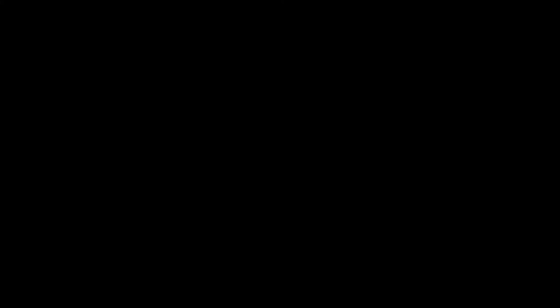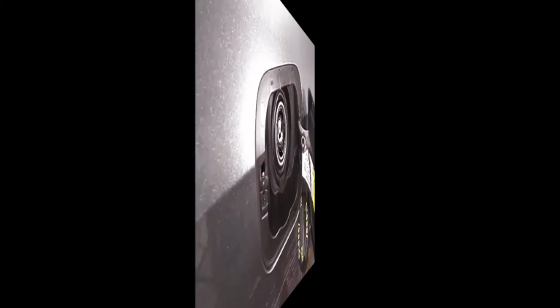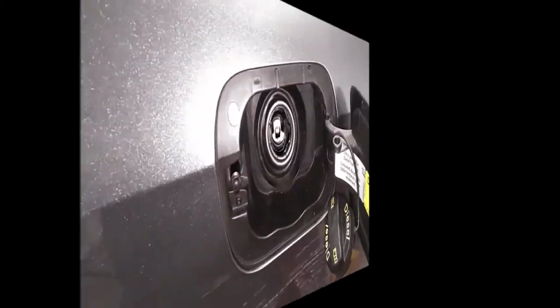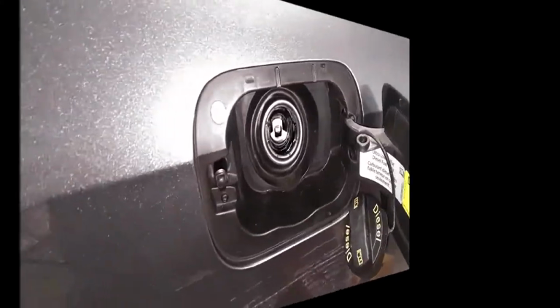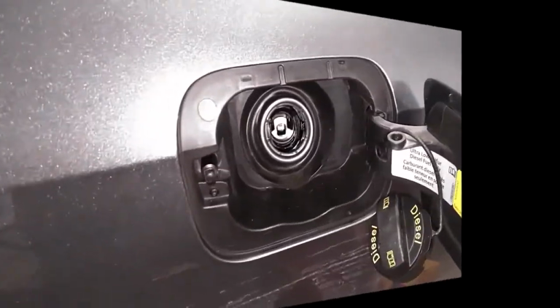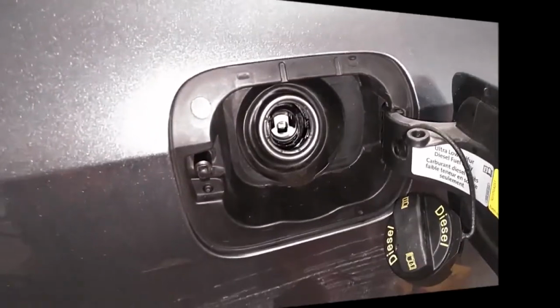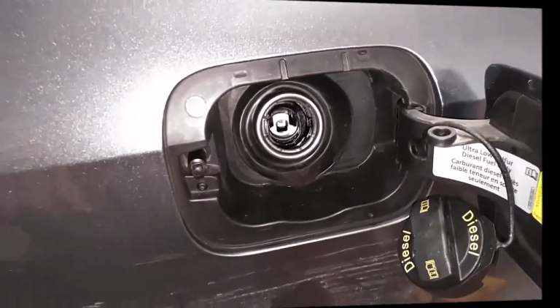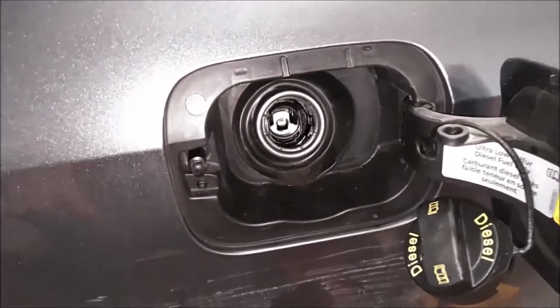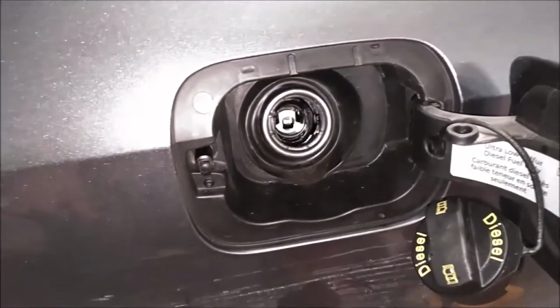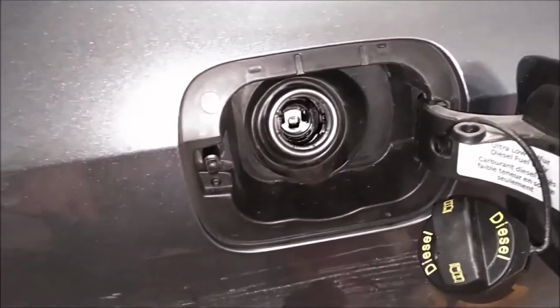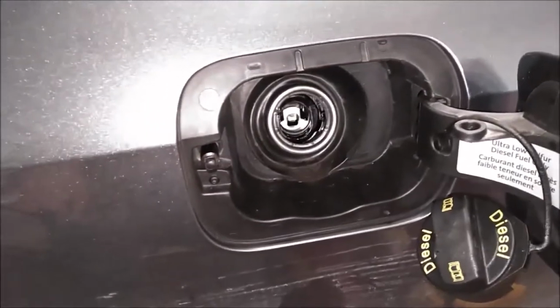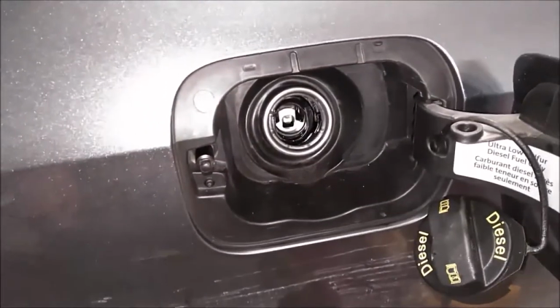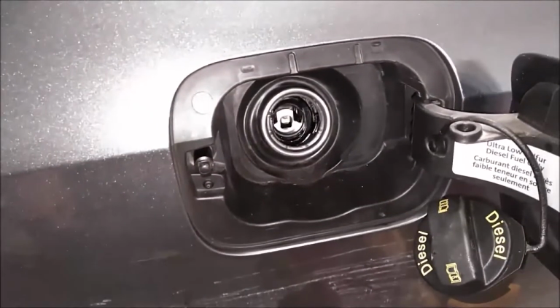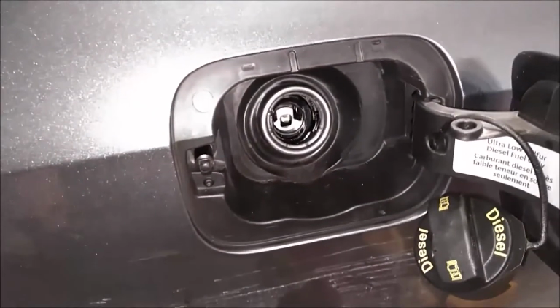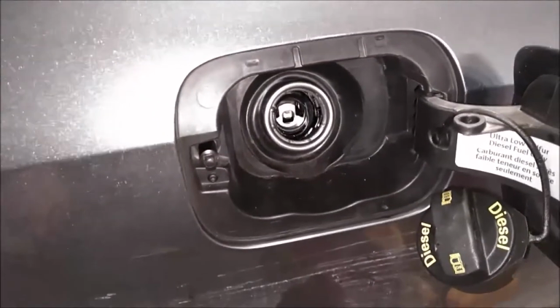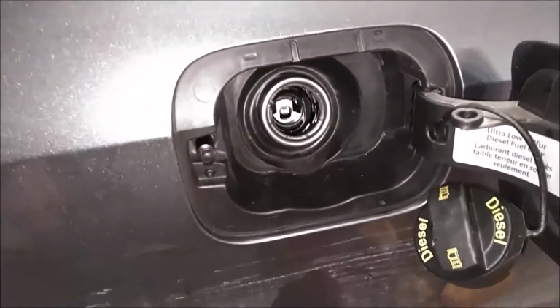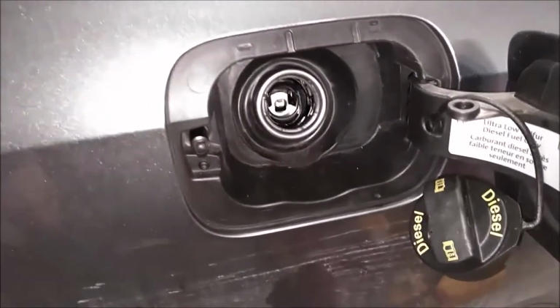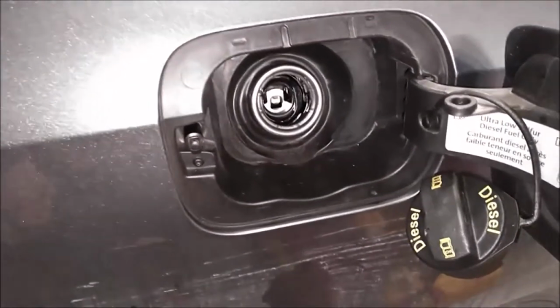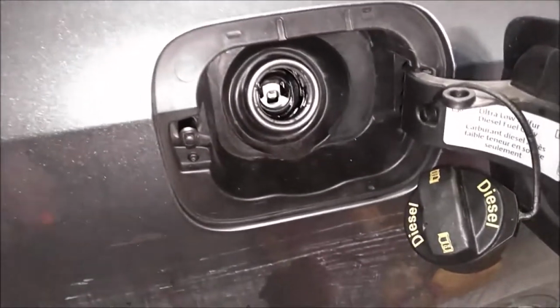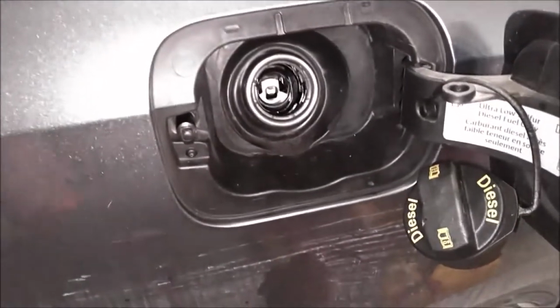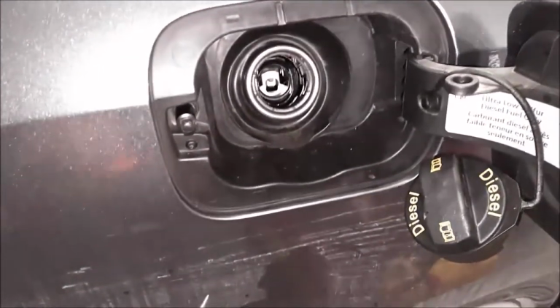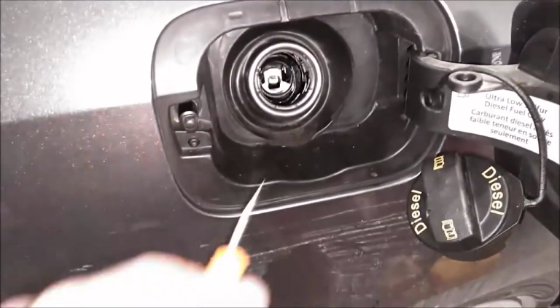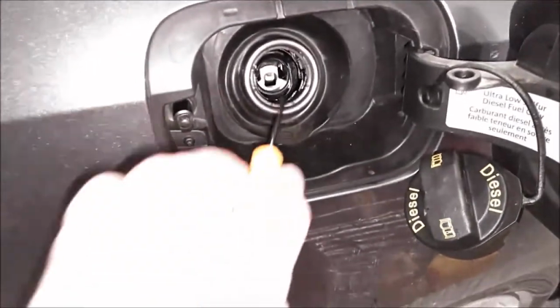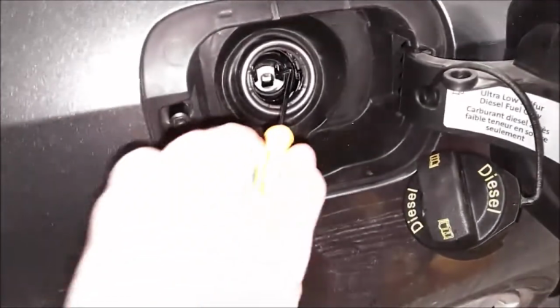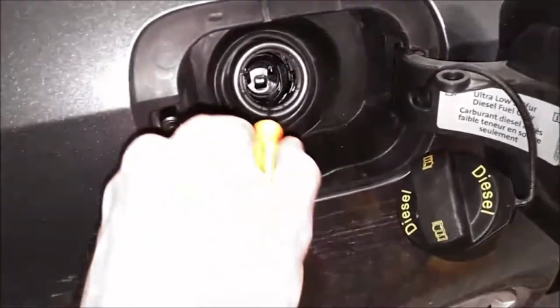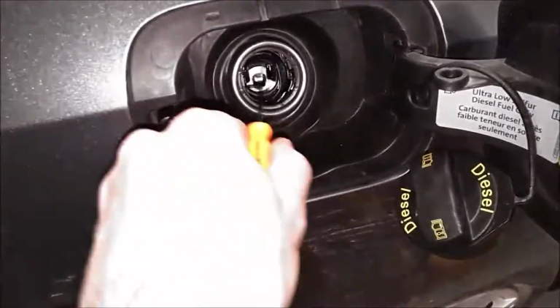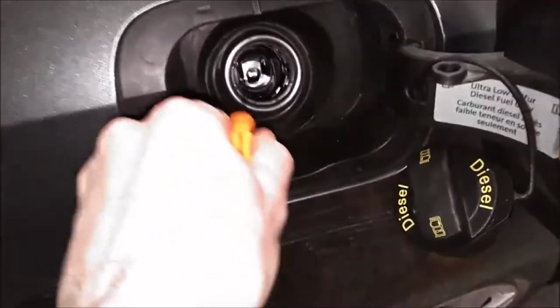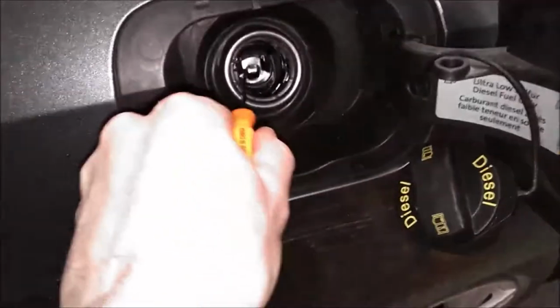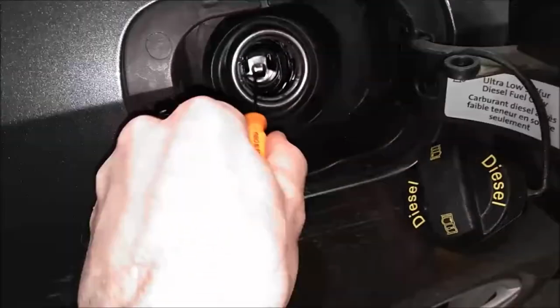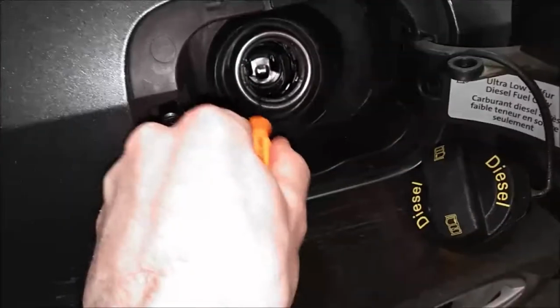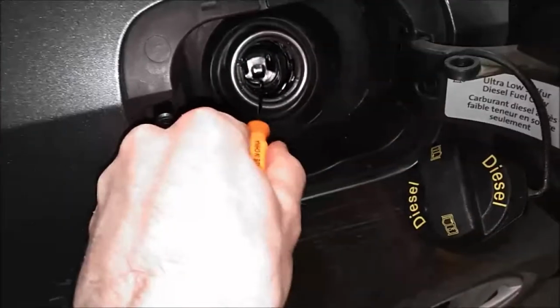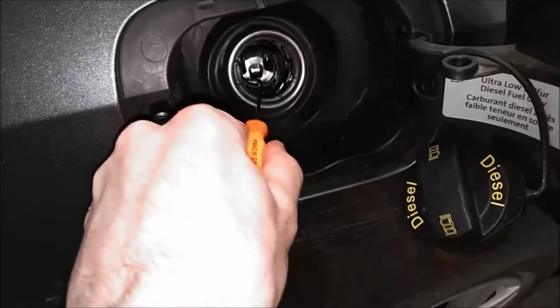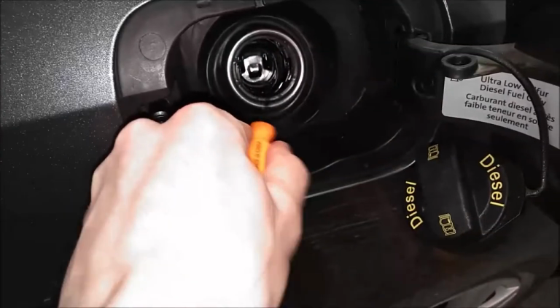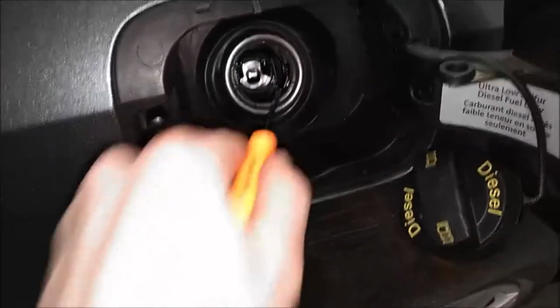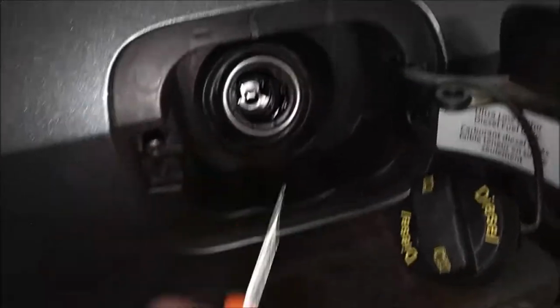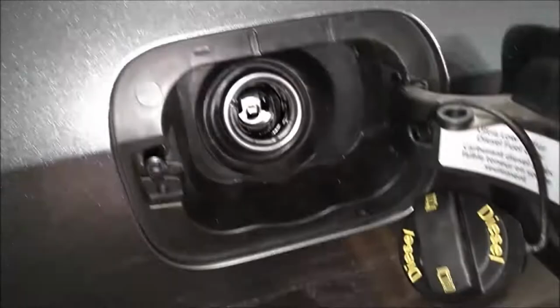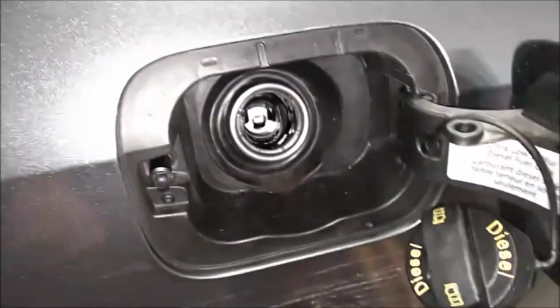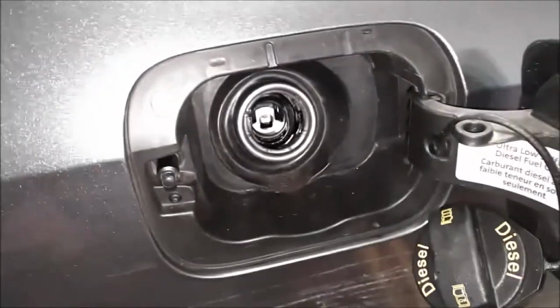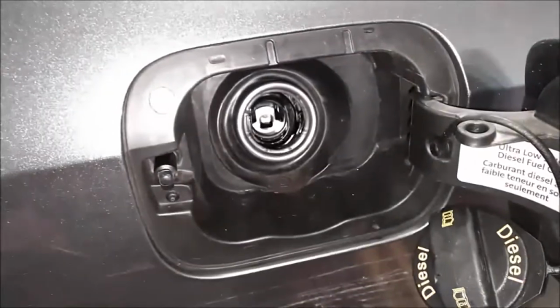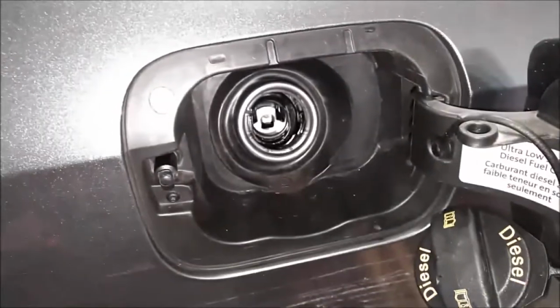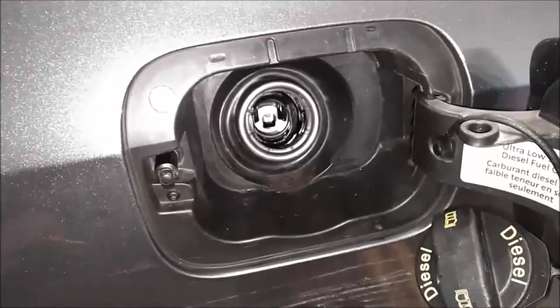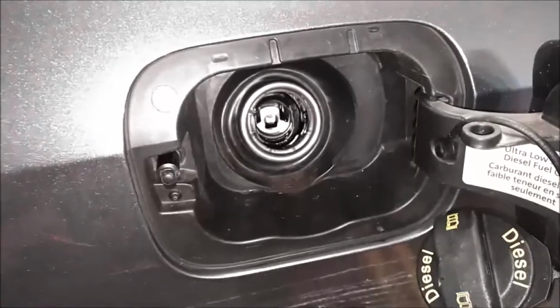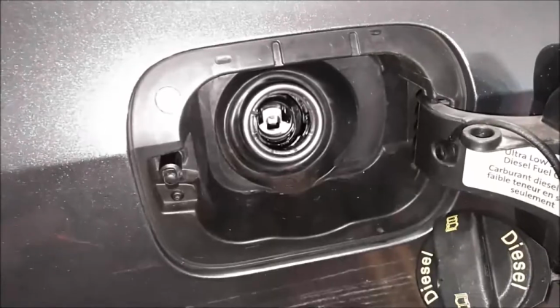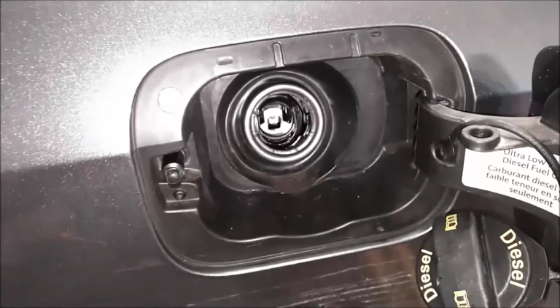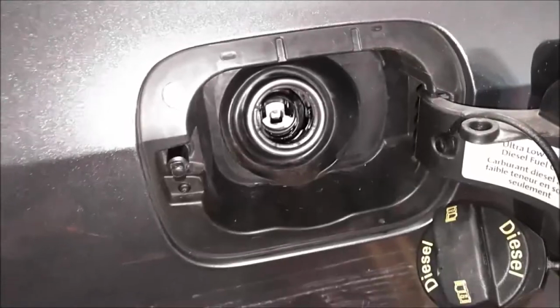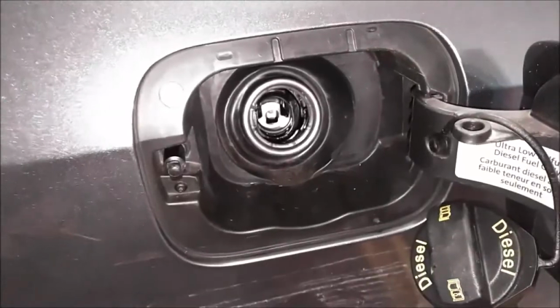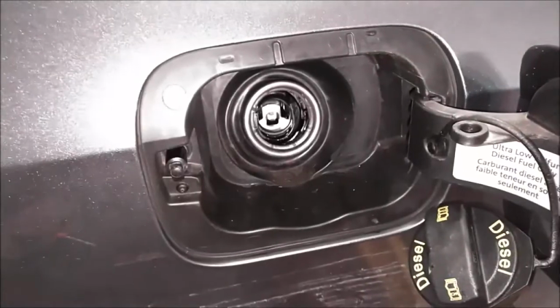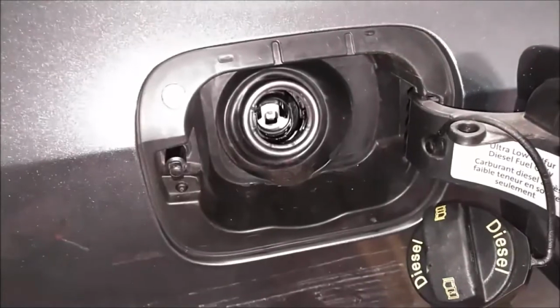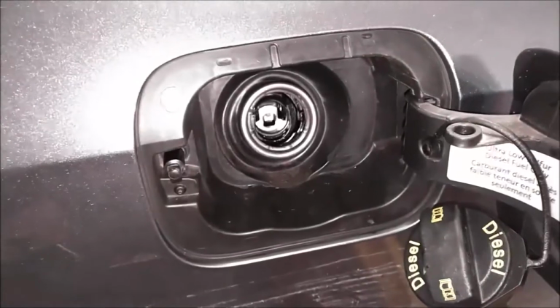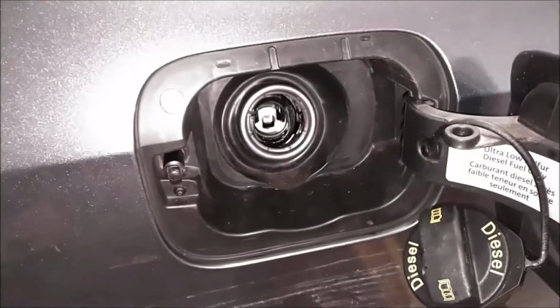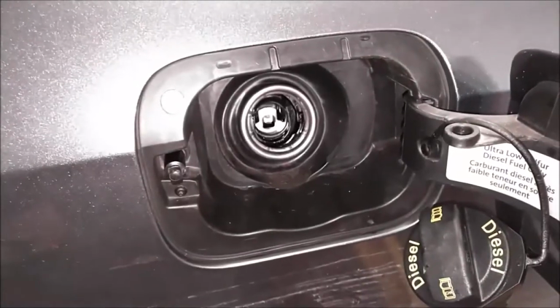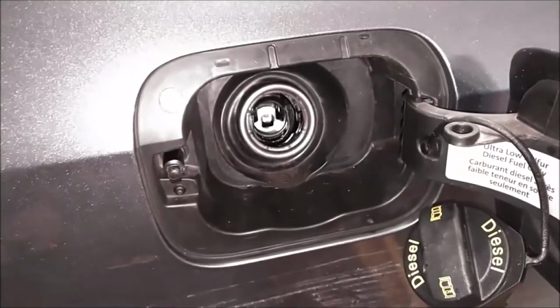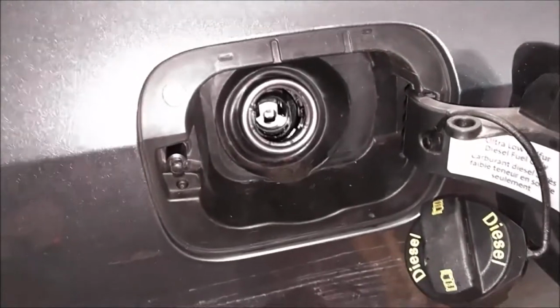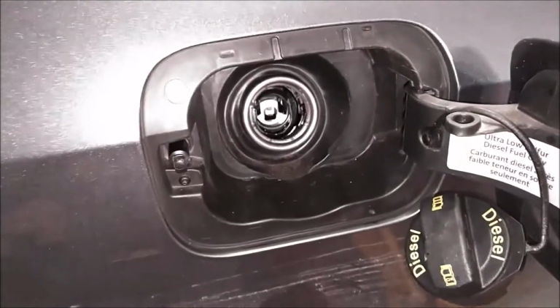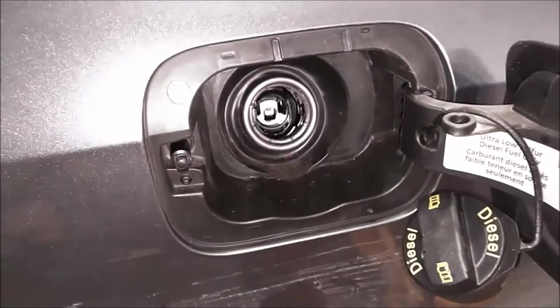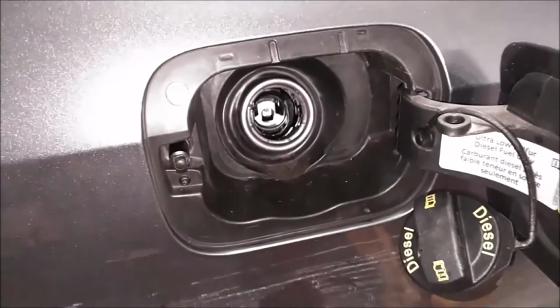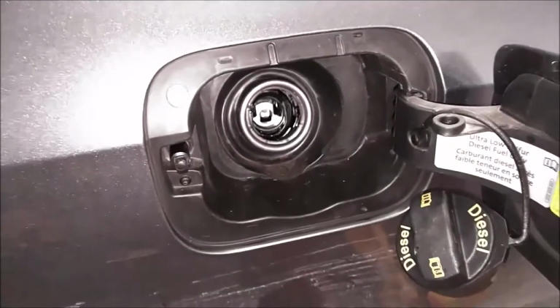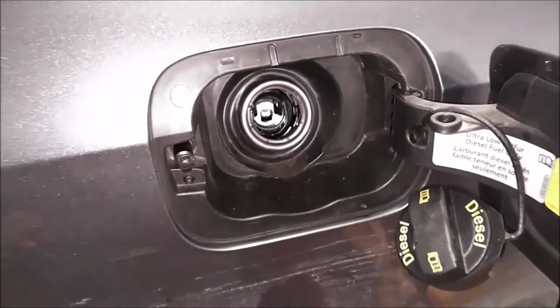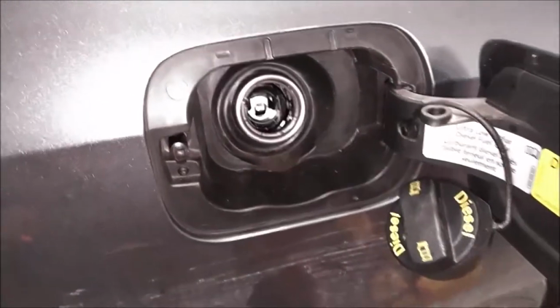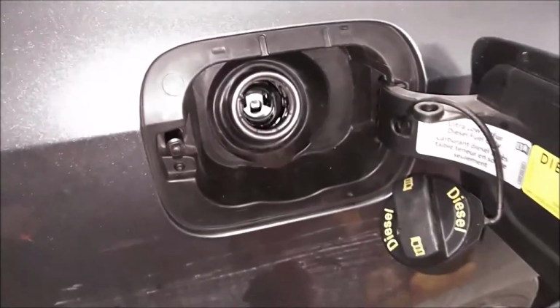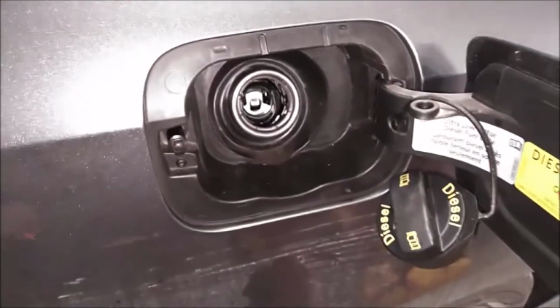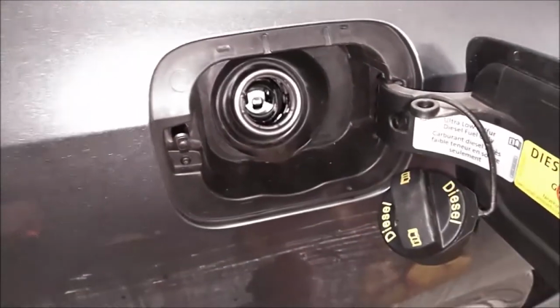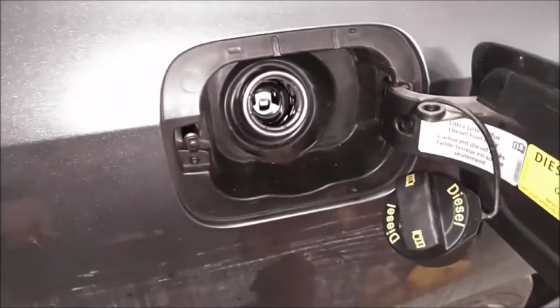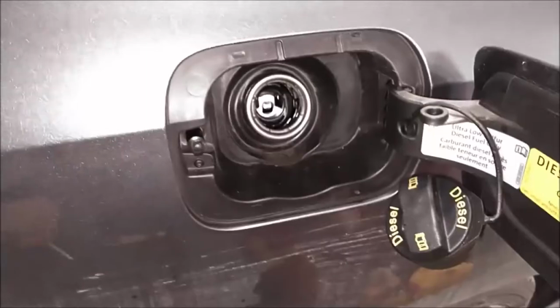Hello again guys. Today we're going to be removing this annoying little fuel nozzle insert in this 2015 Volkswagen Jetta TDI.